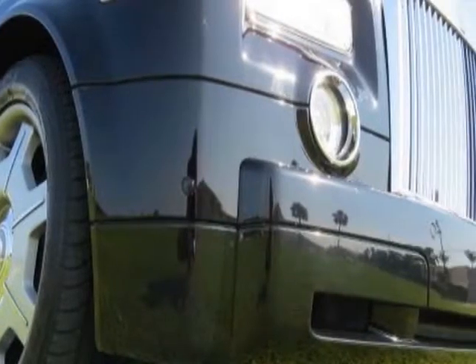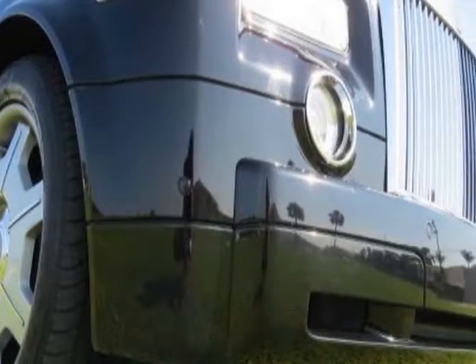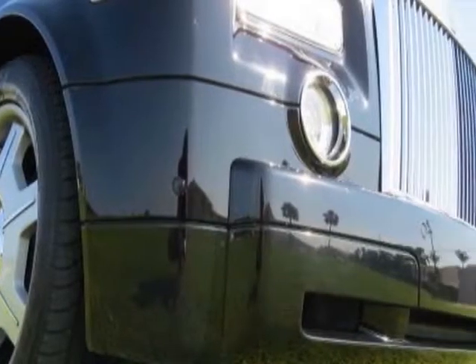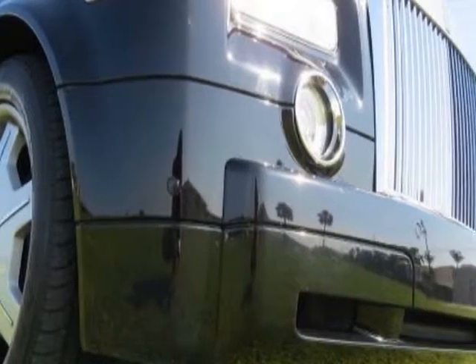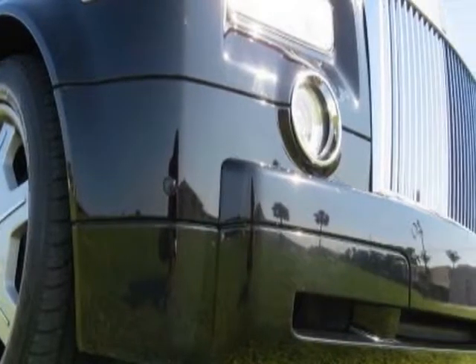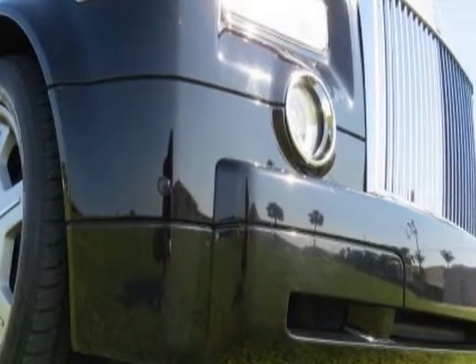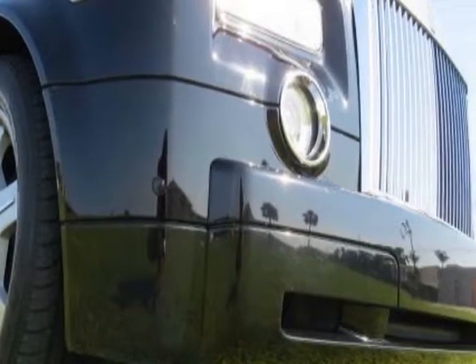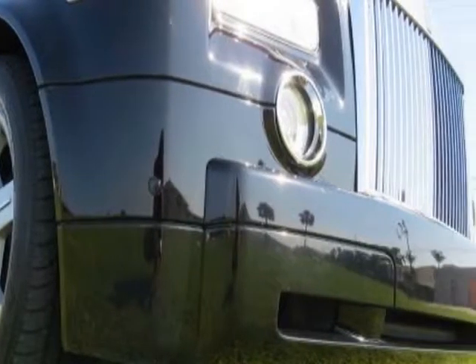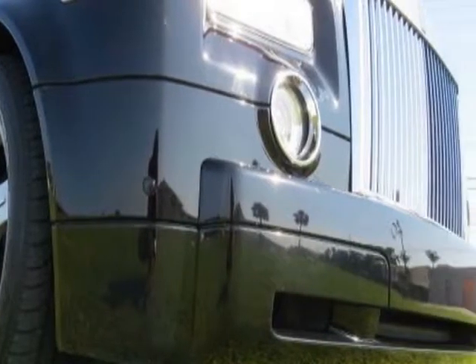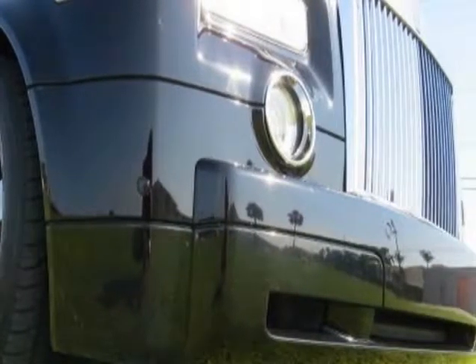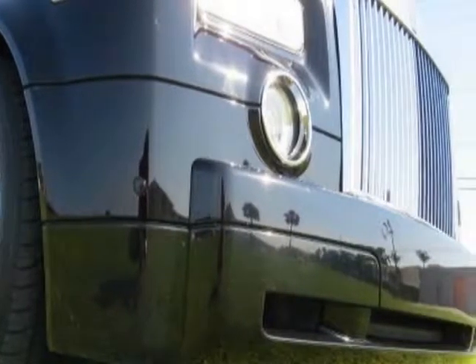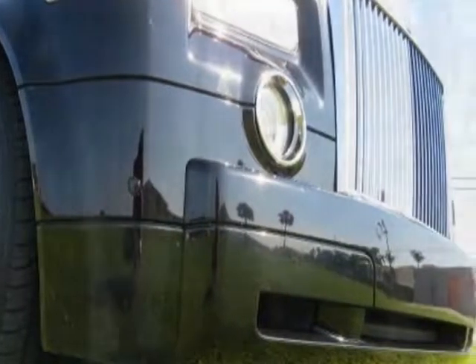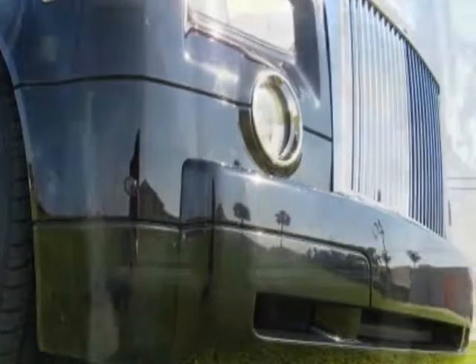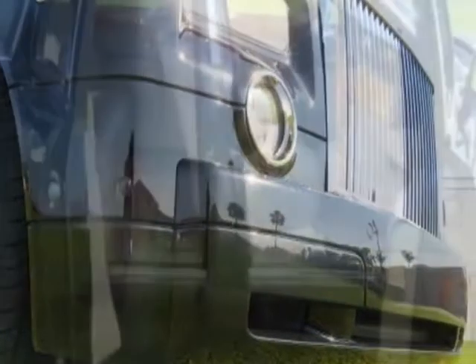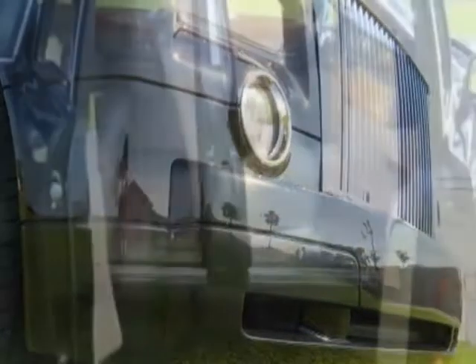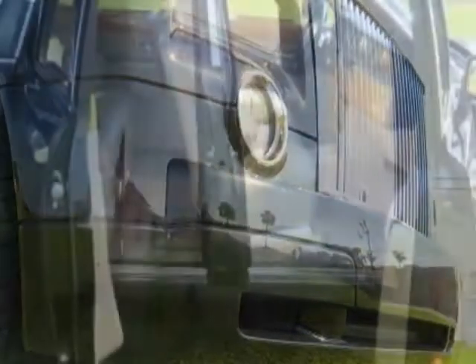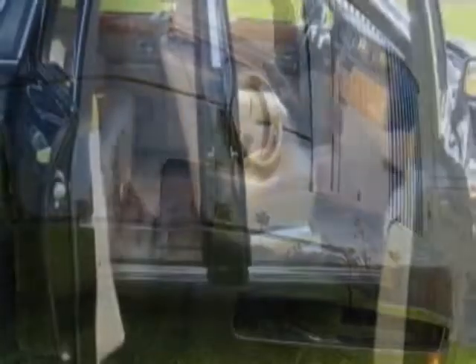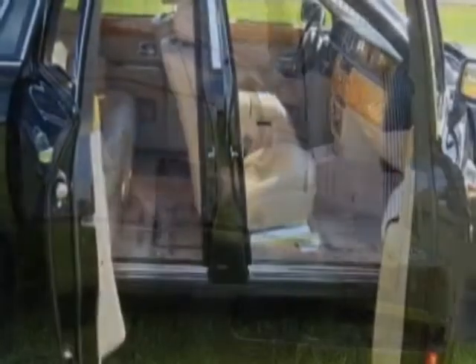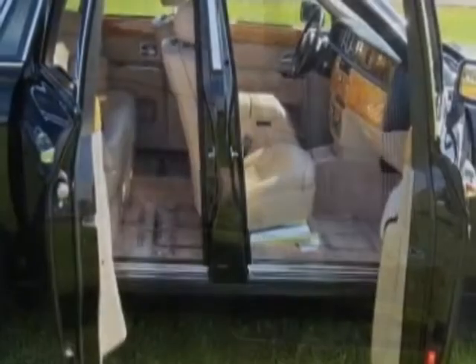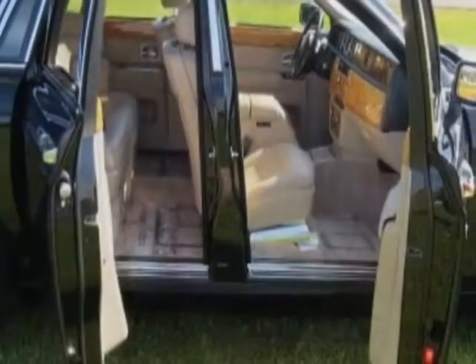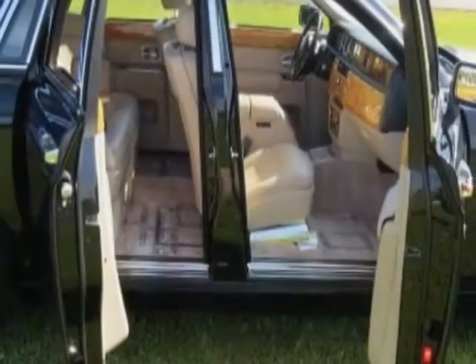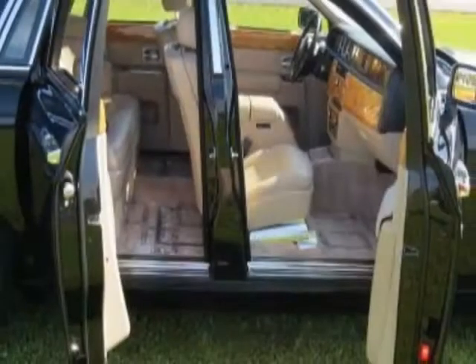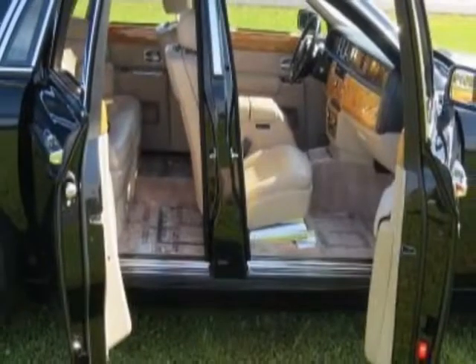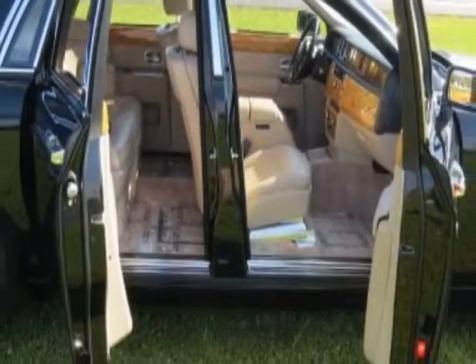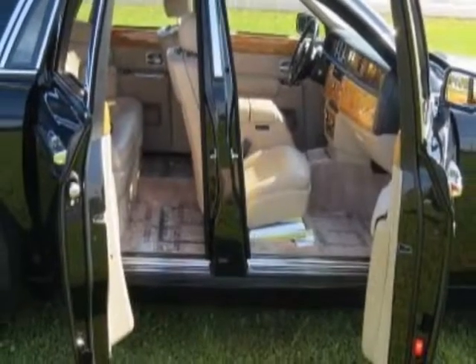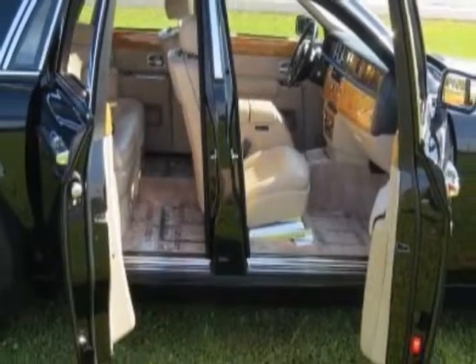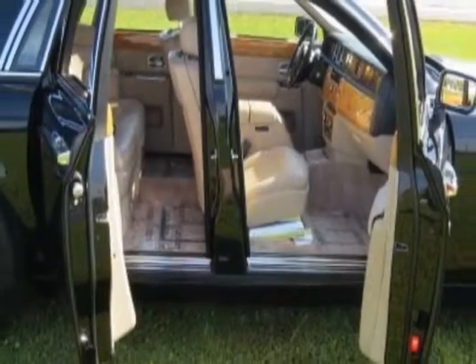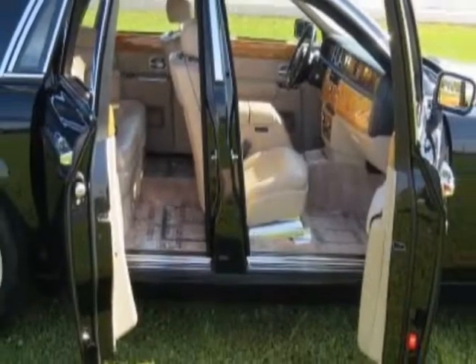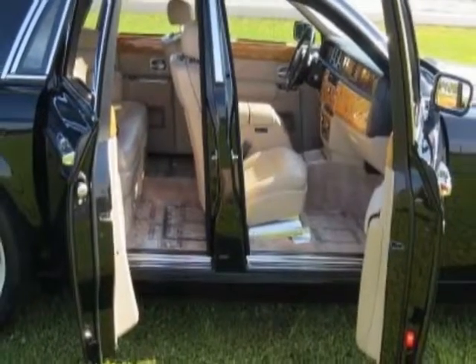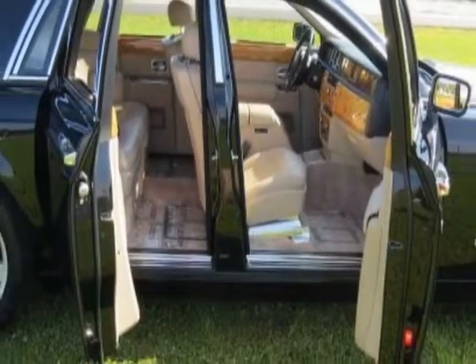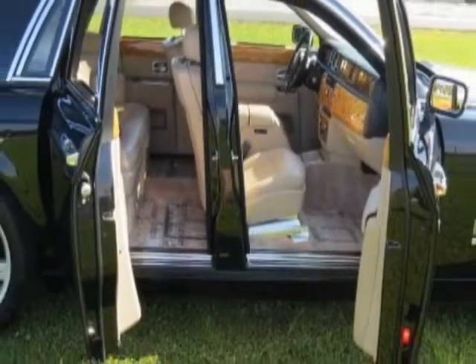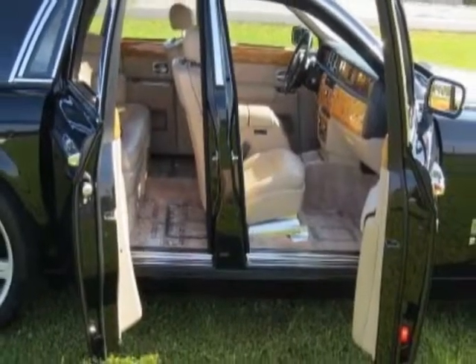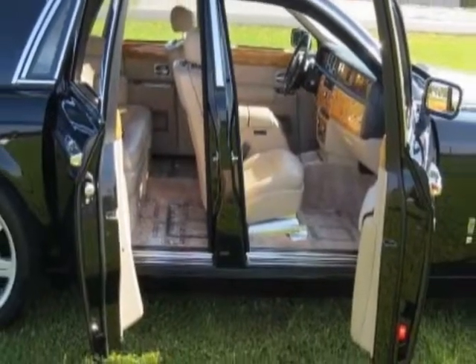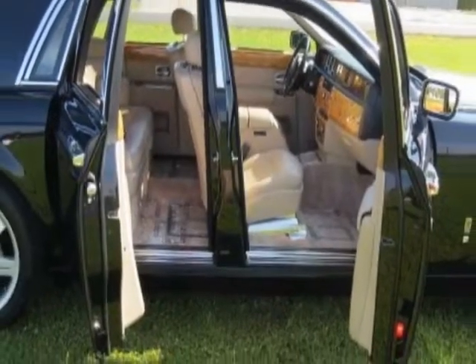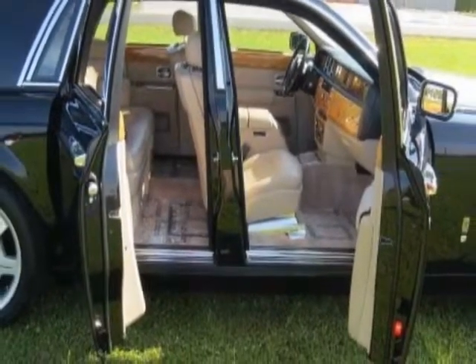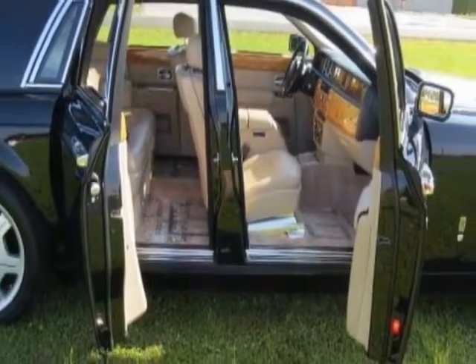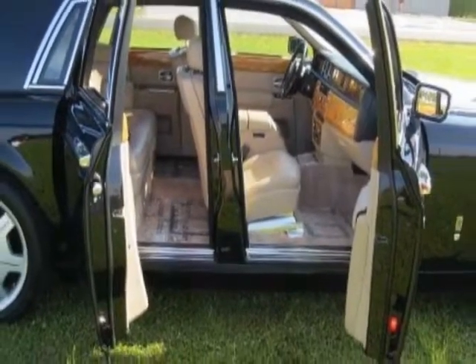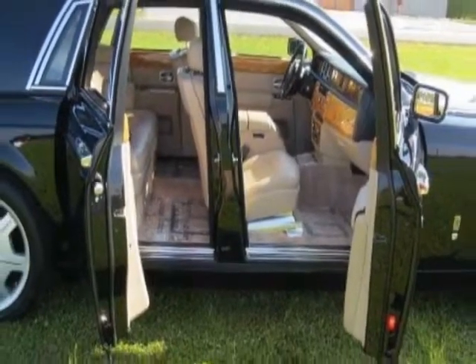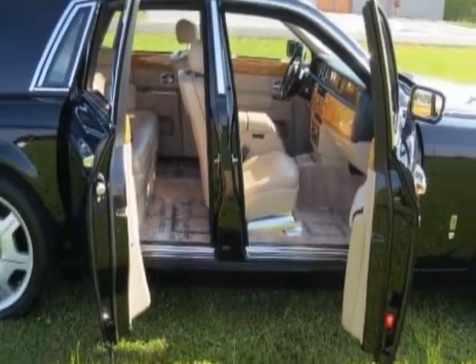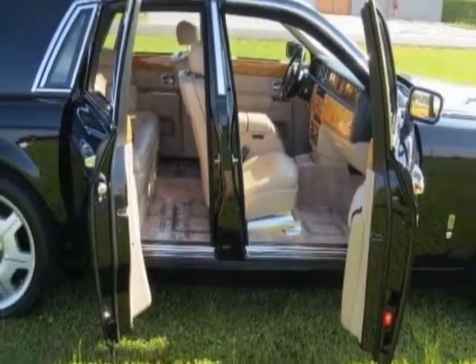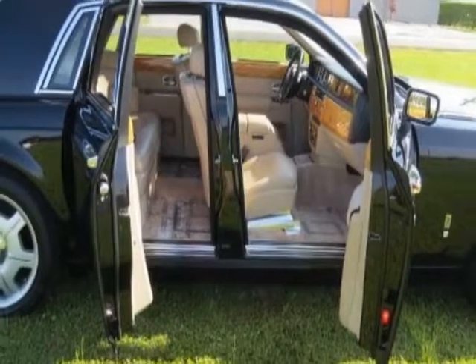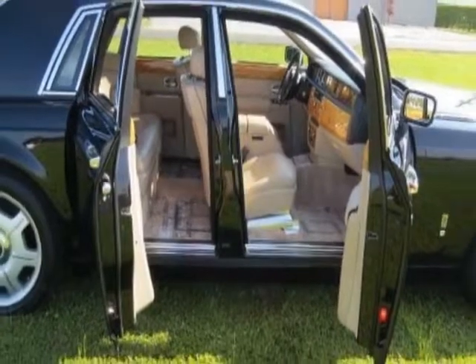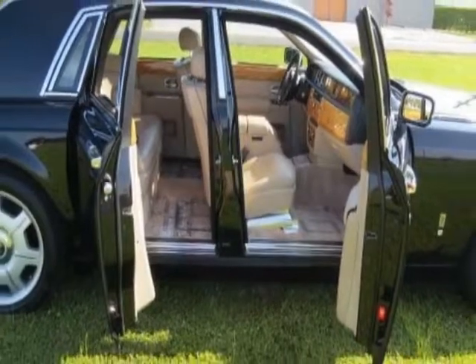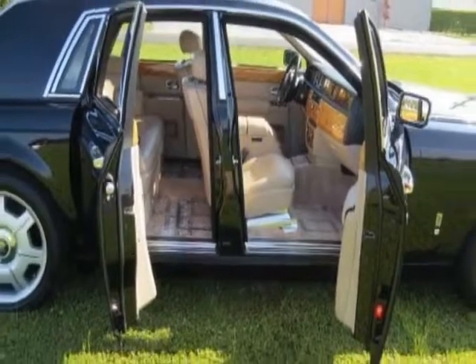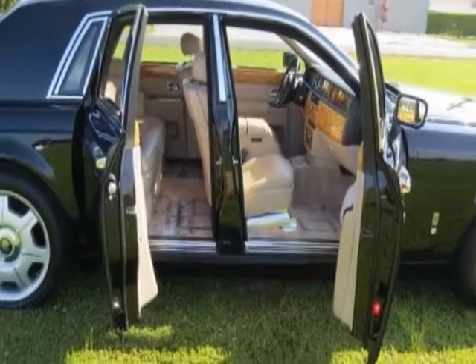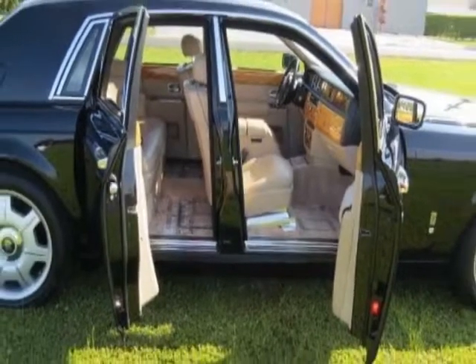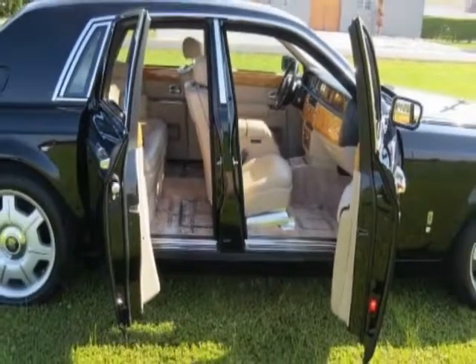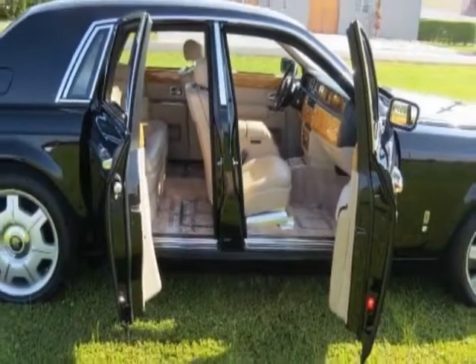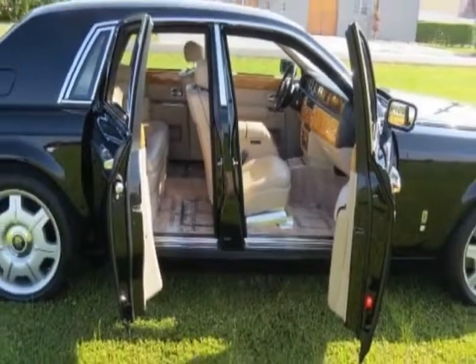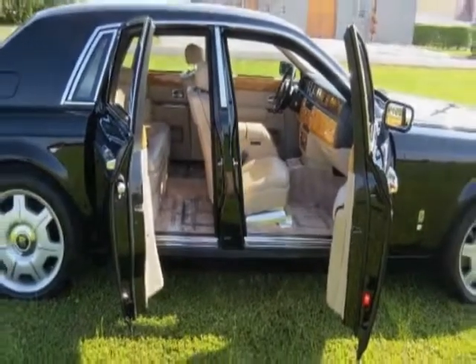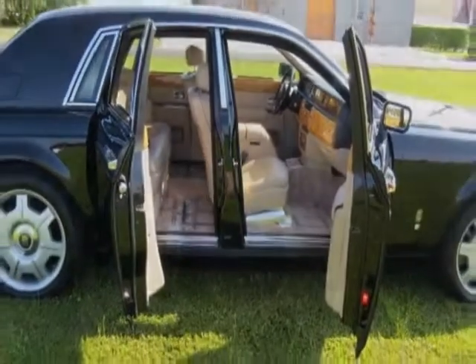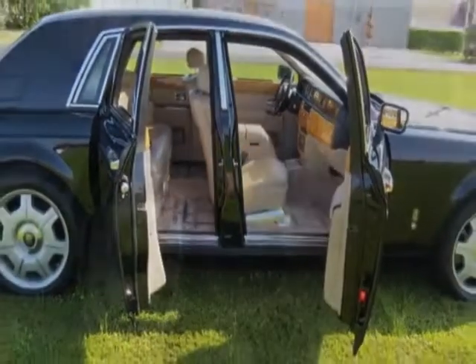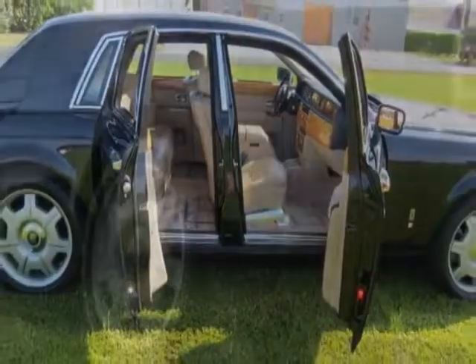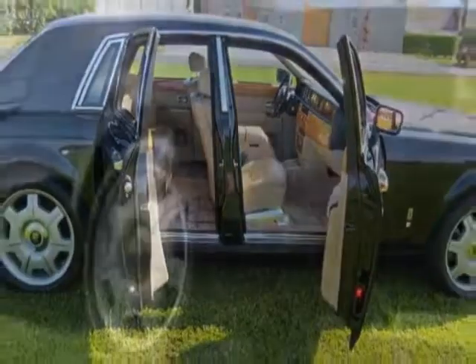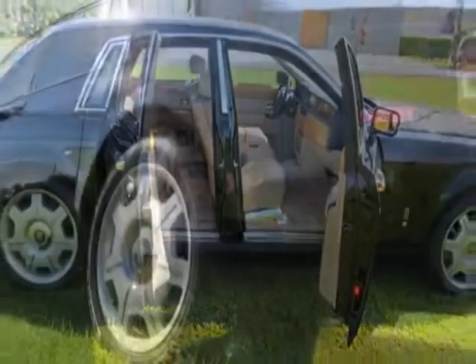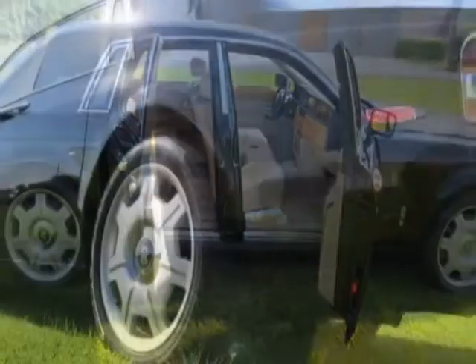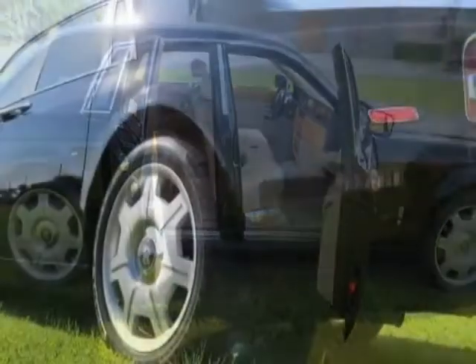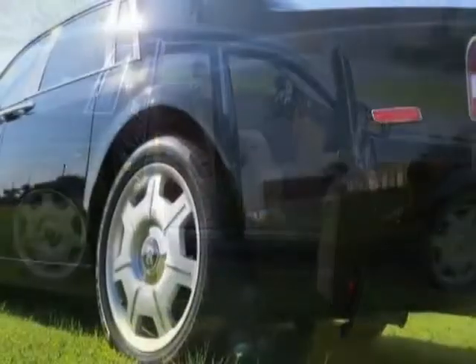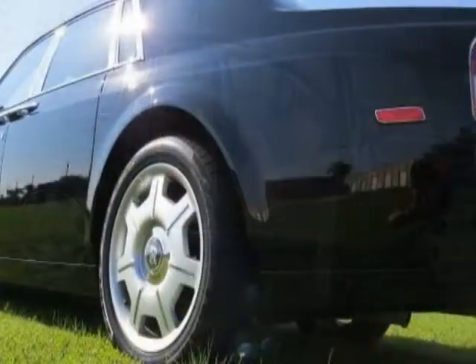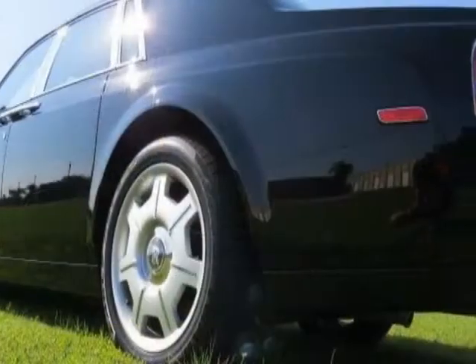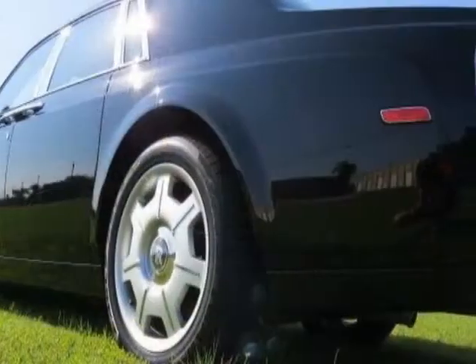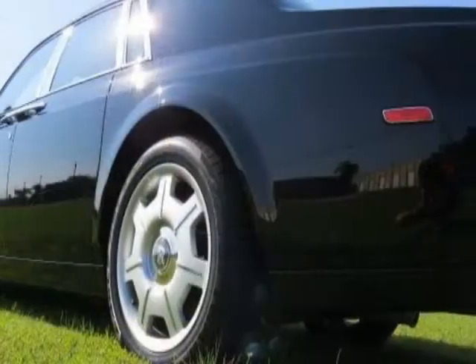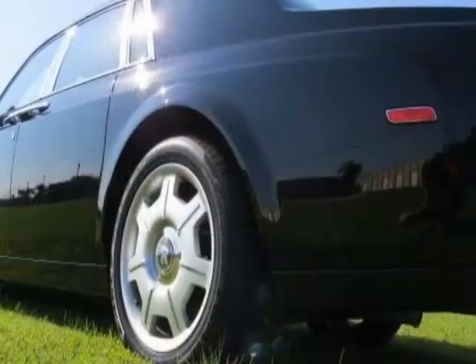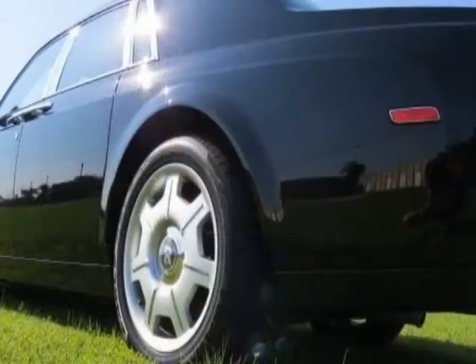This Phantom boasts a 6.8-liter engine and has a 6-speed automatic transmission.